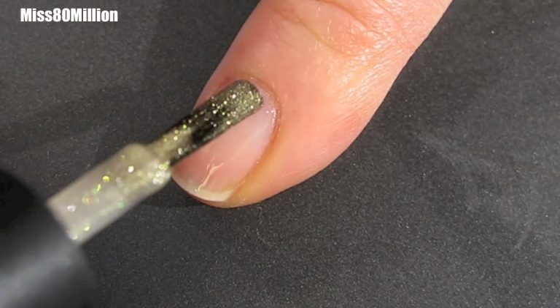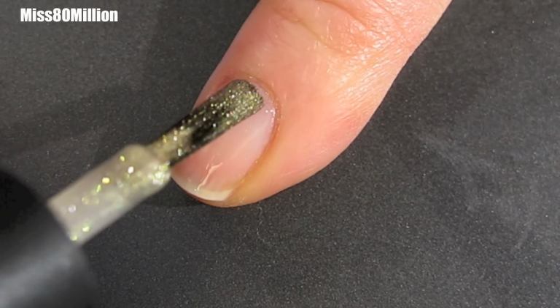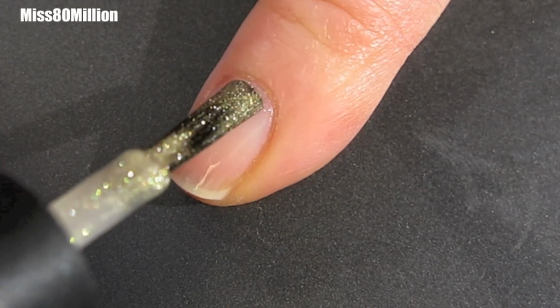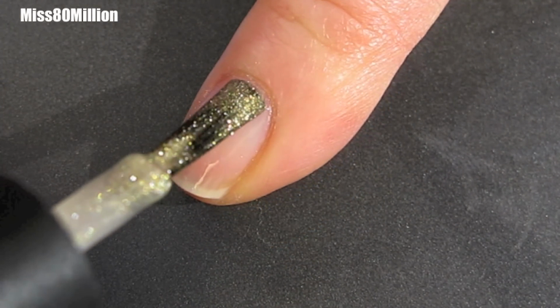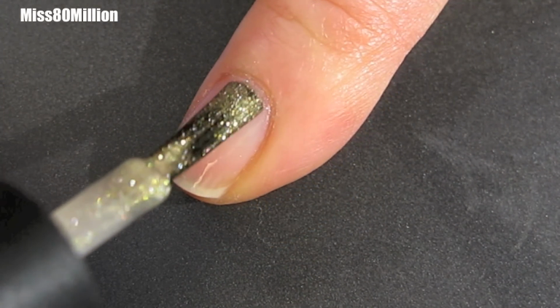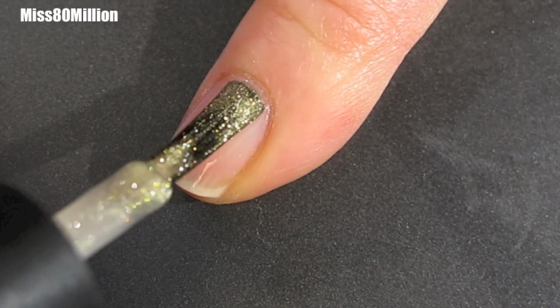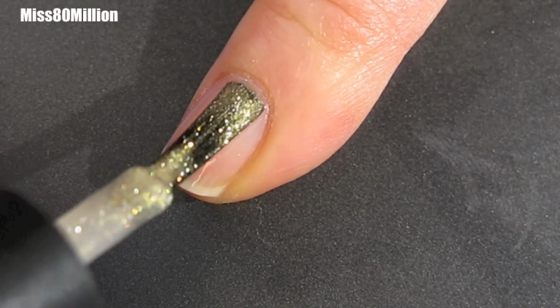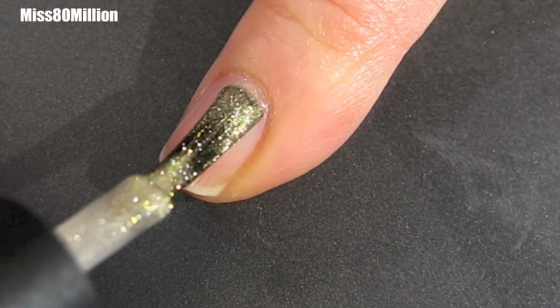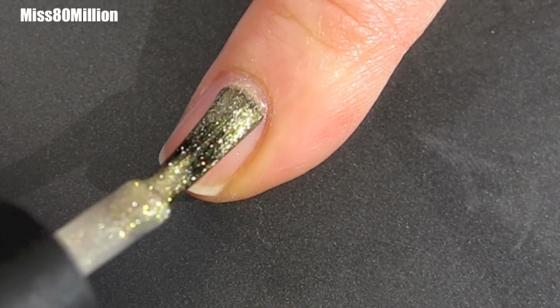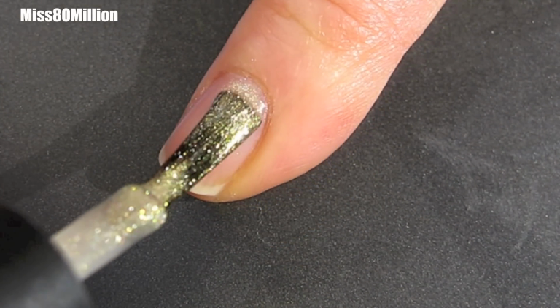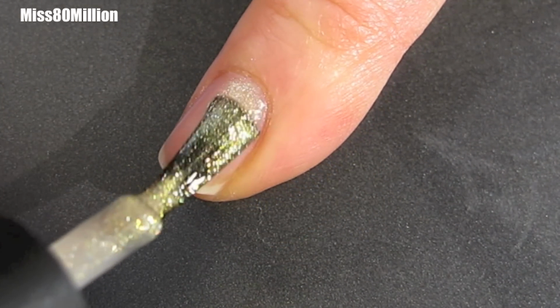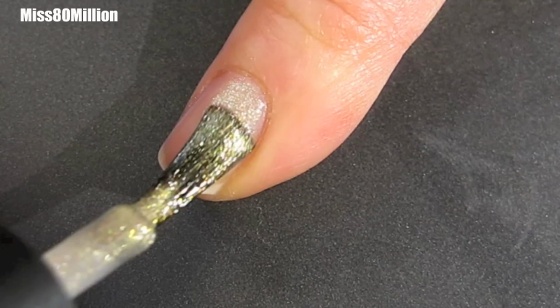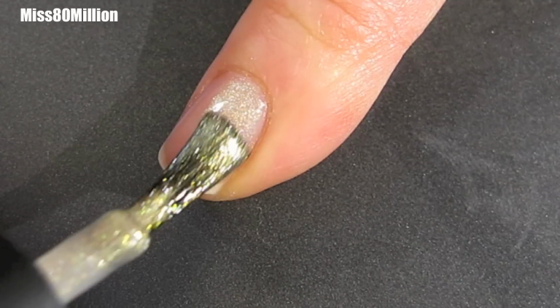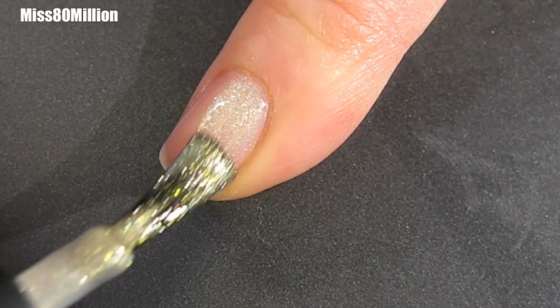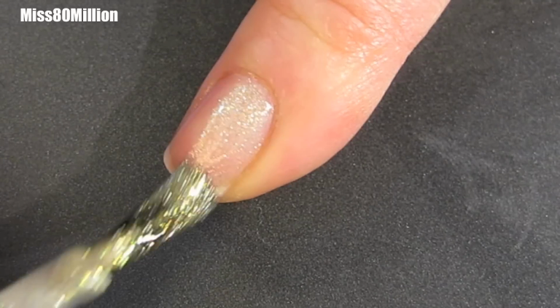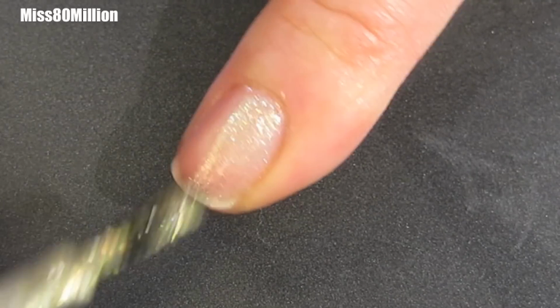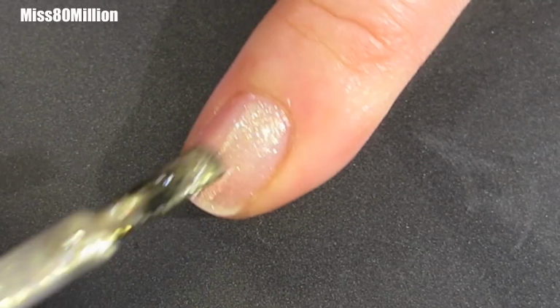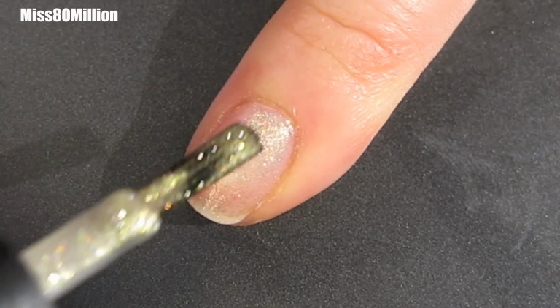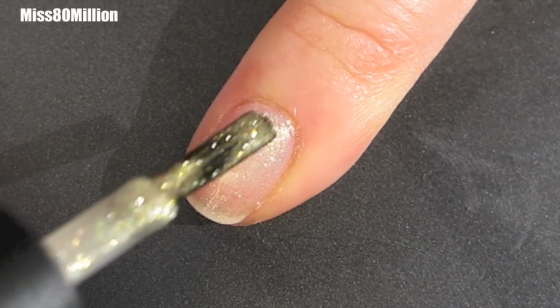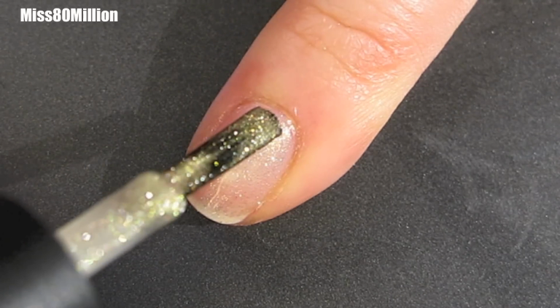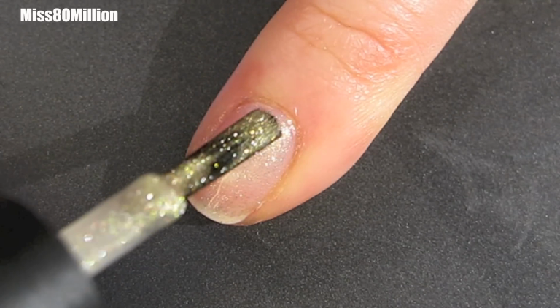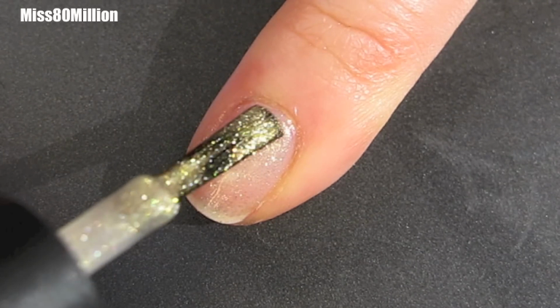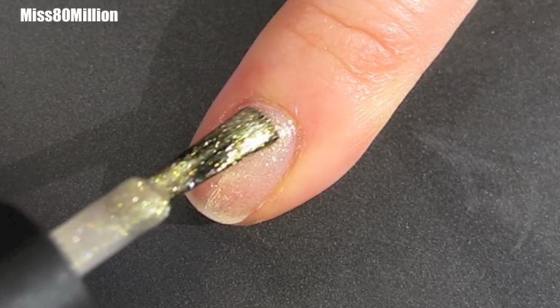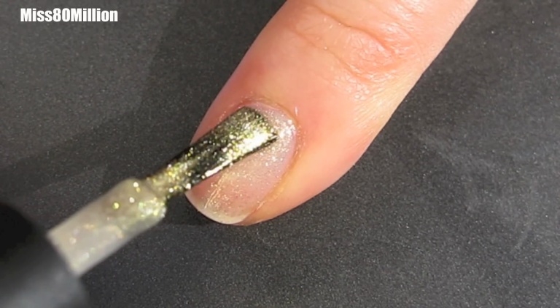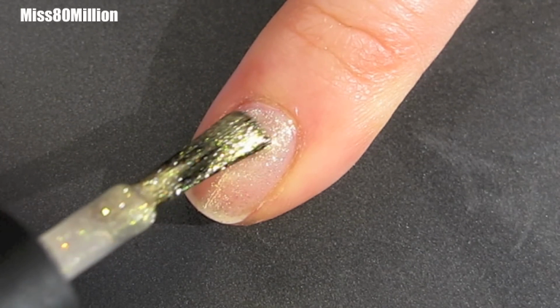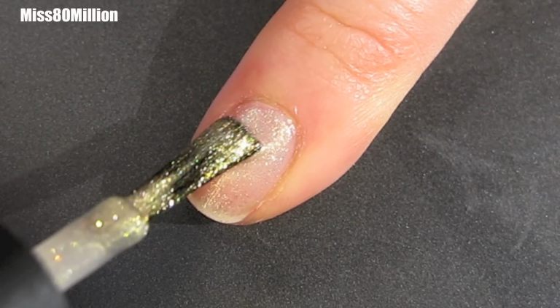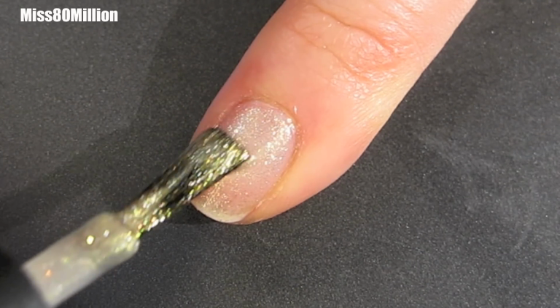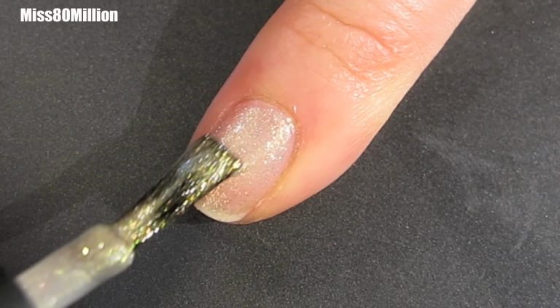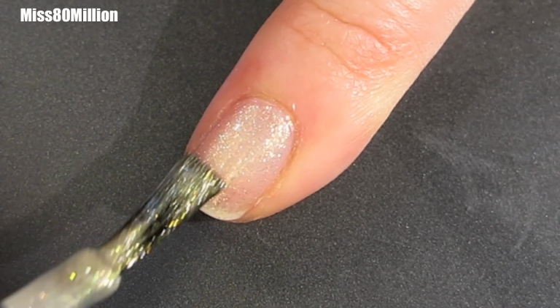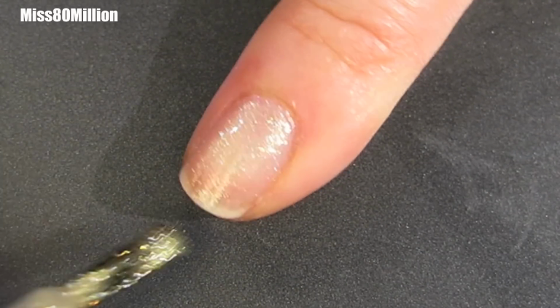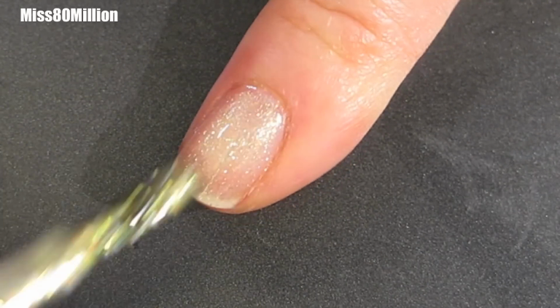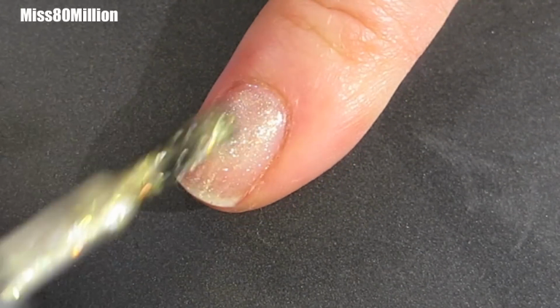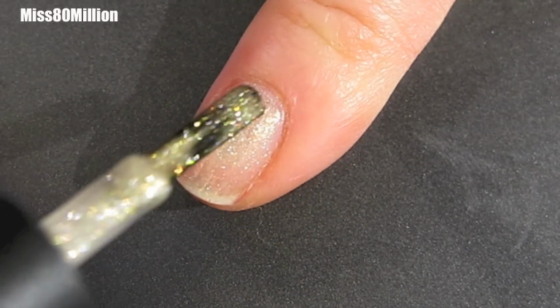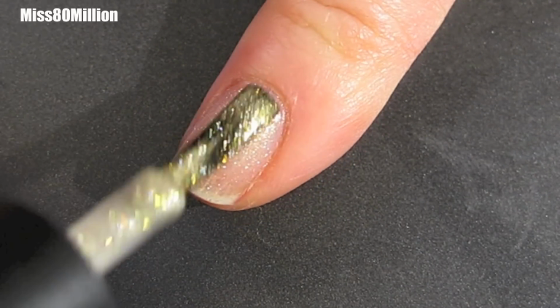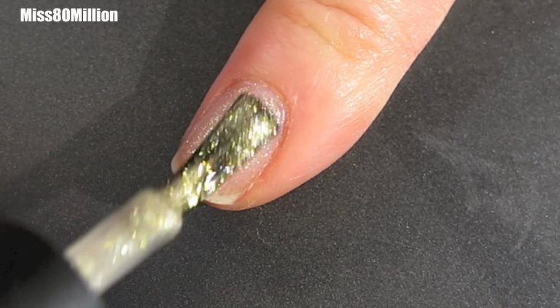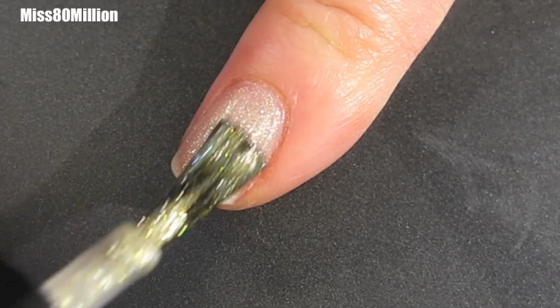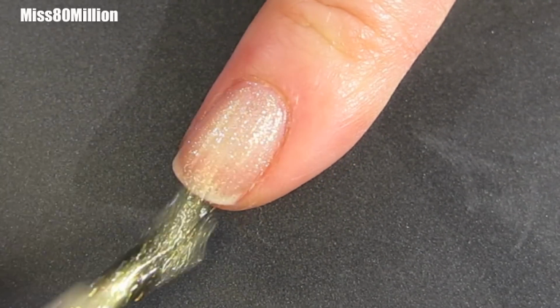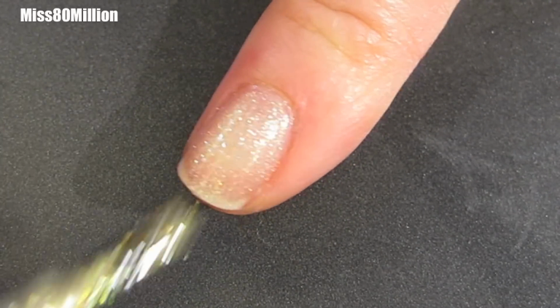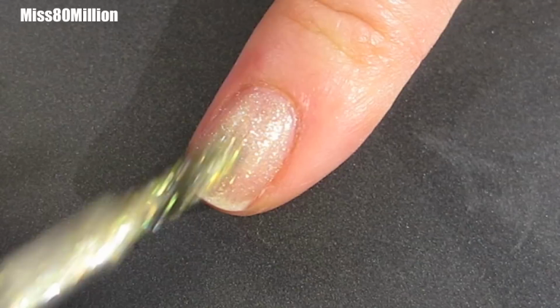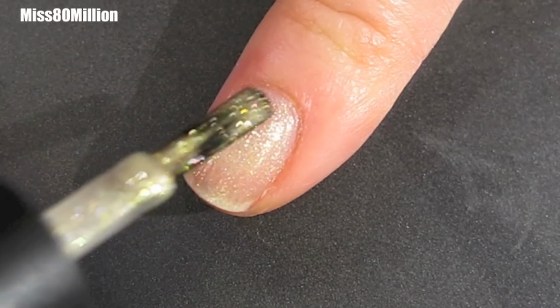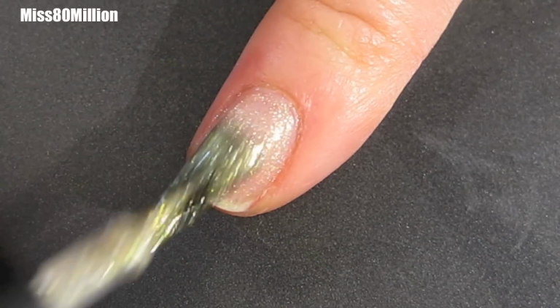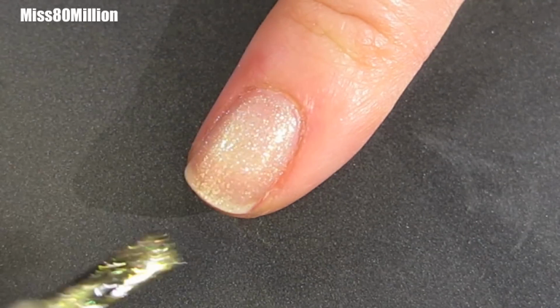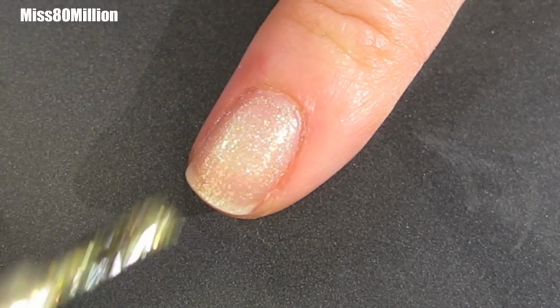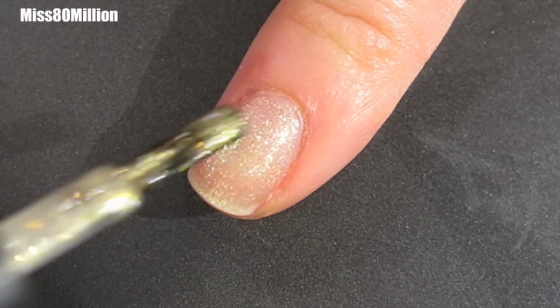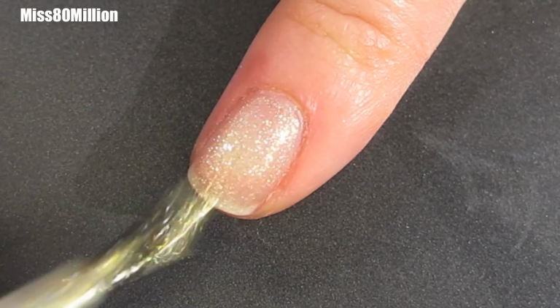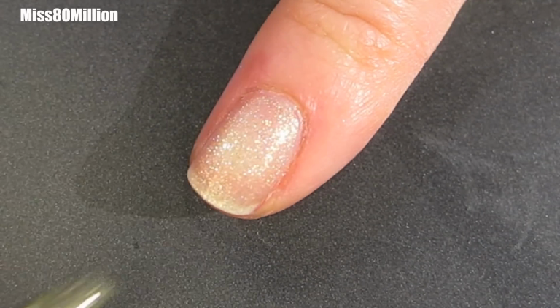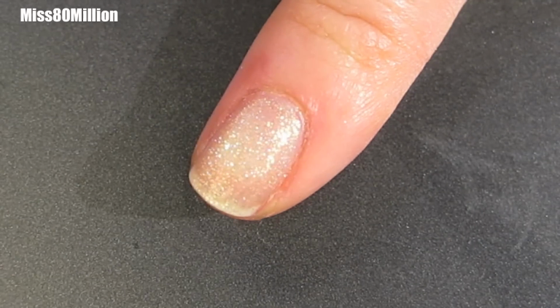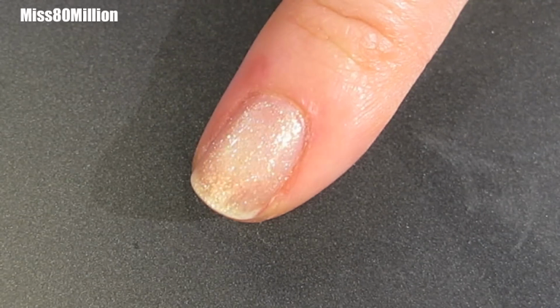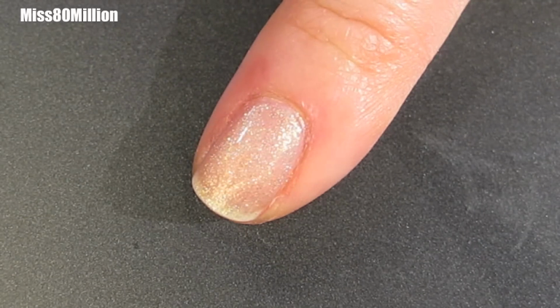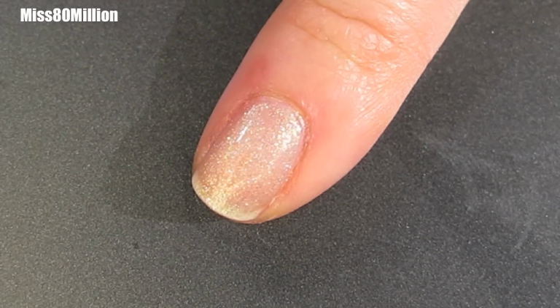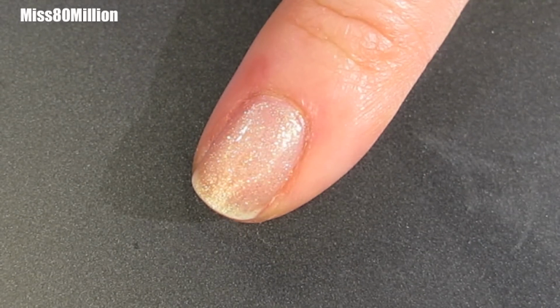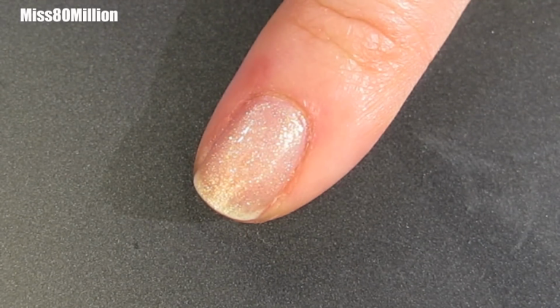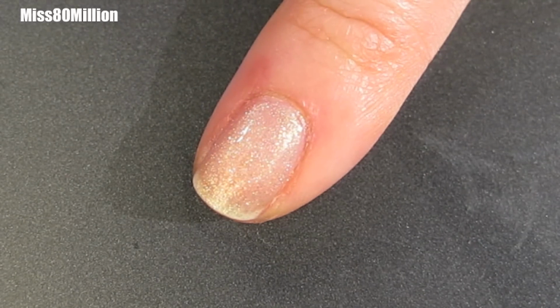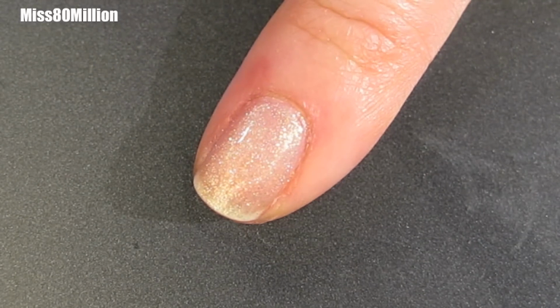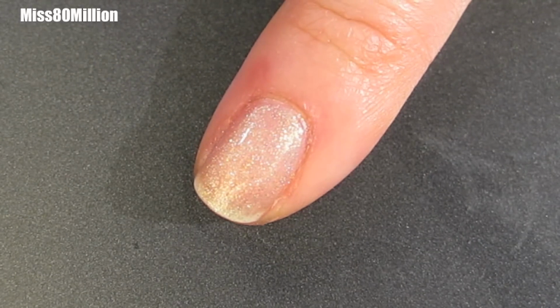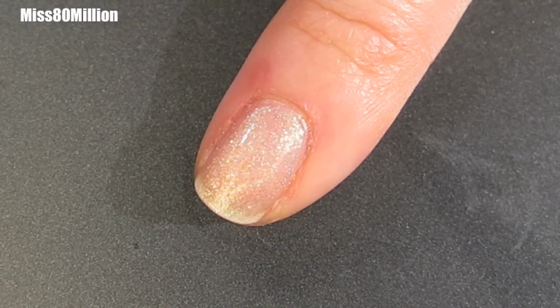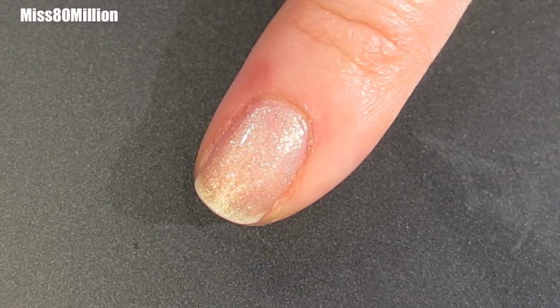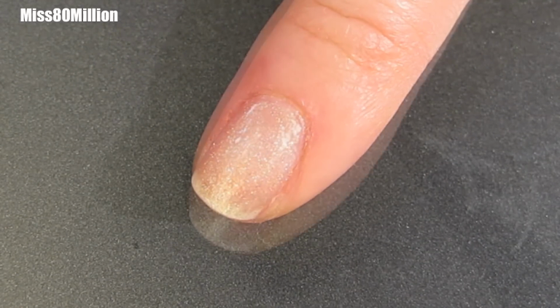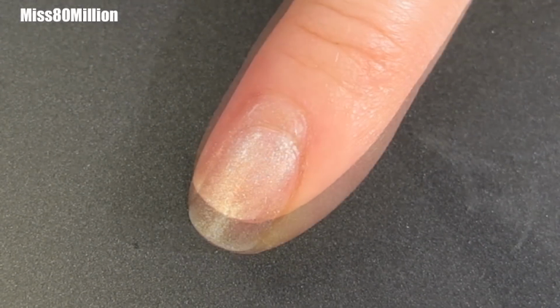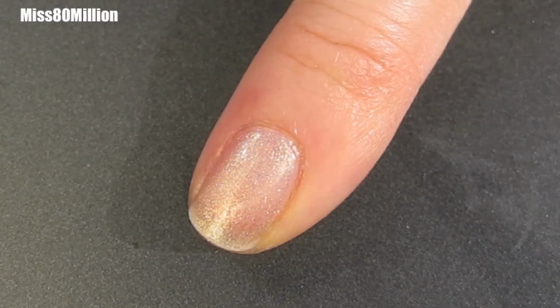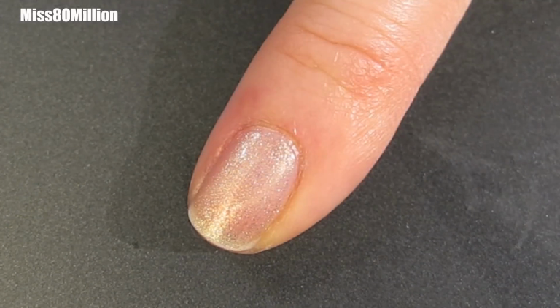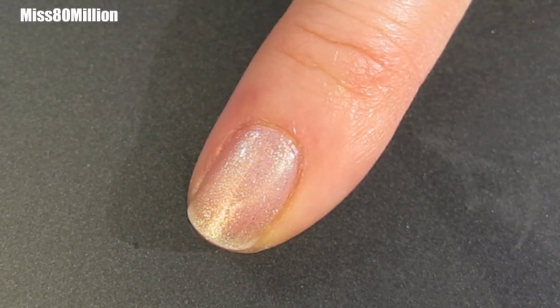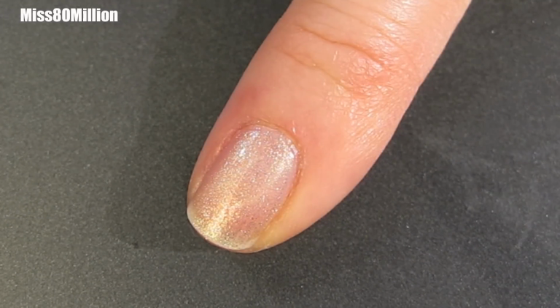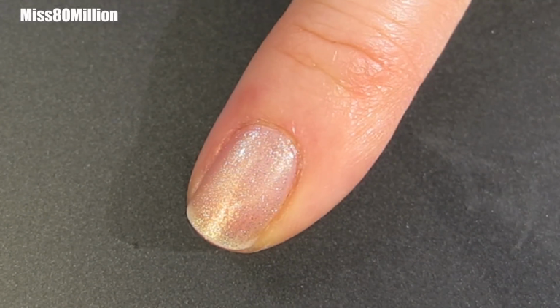Next I'm applying my base color and I'm using this sparkly gold. For a full list of materials, check the information box below the video.